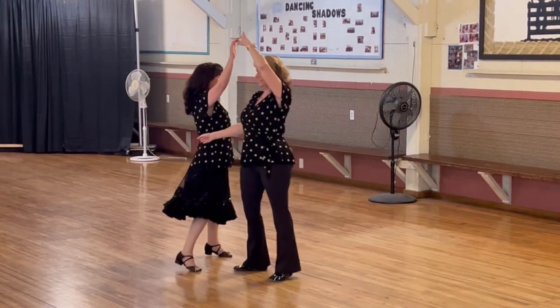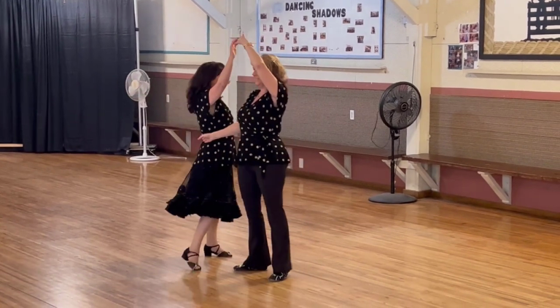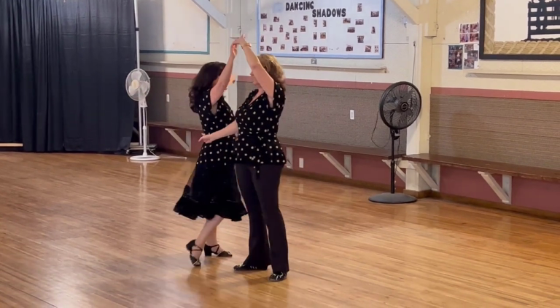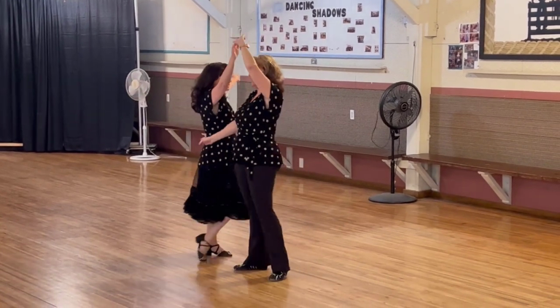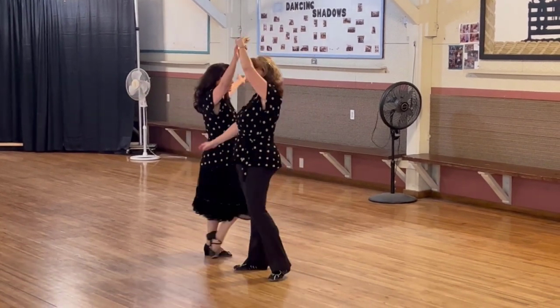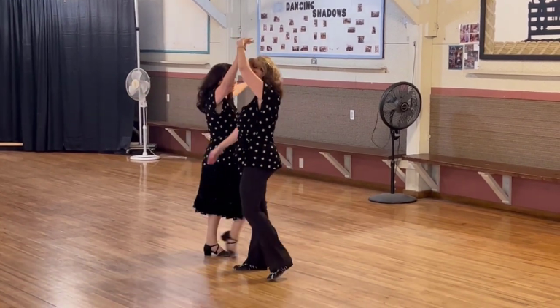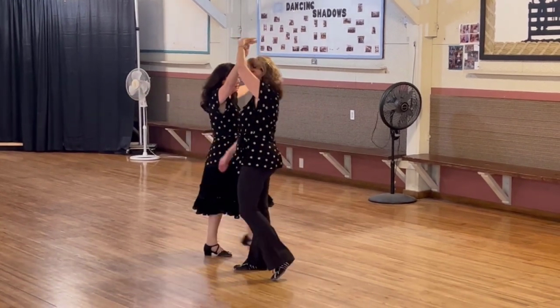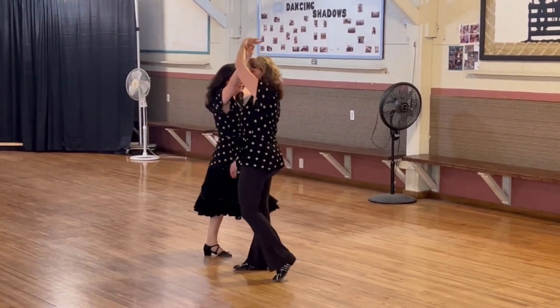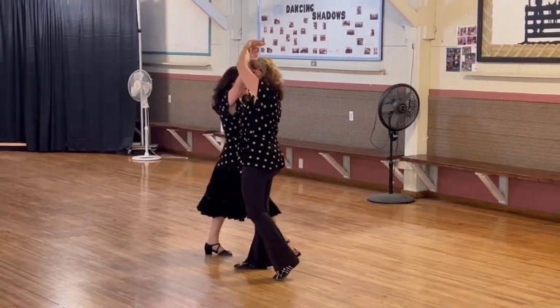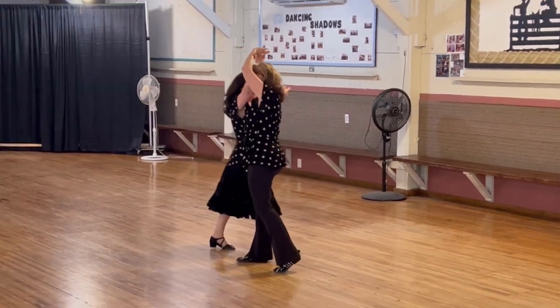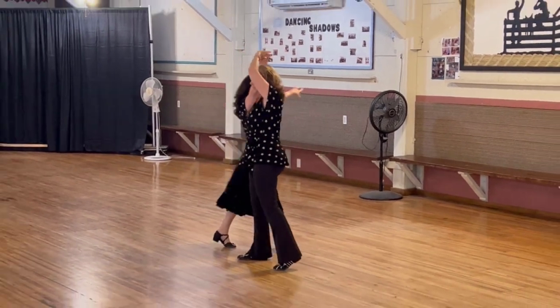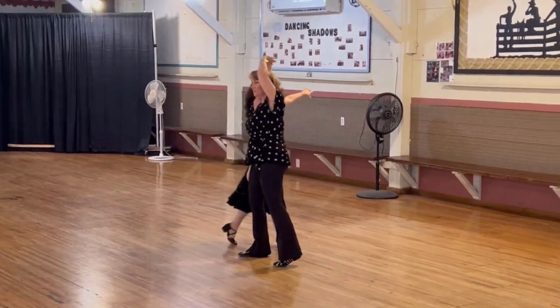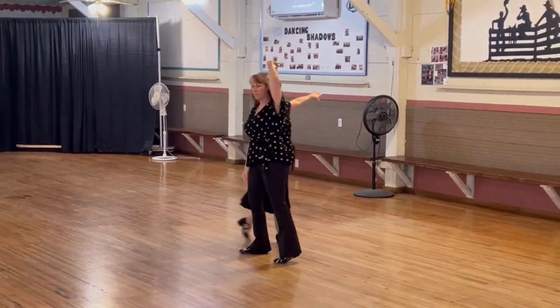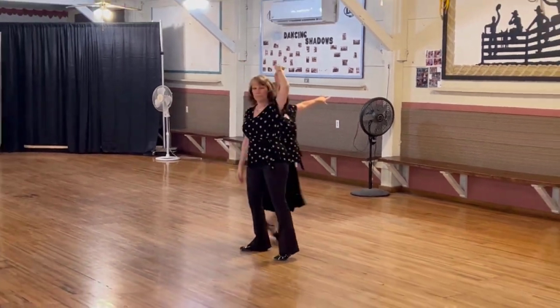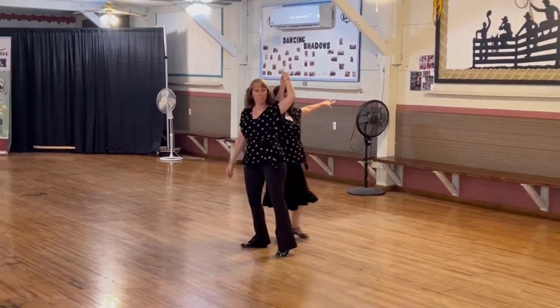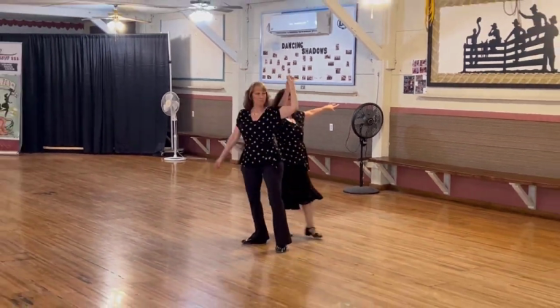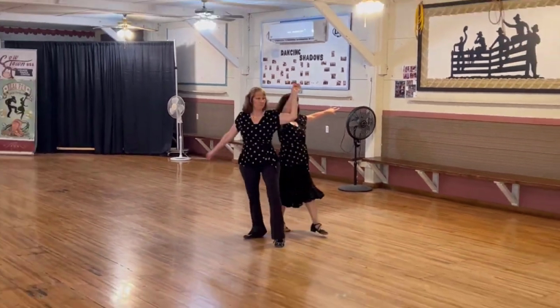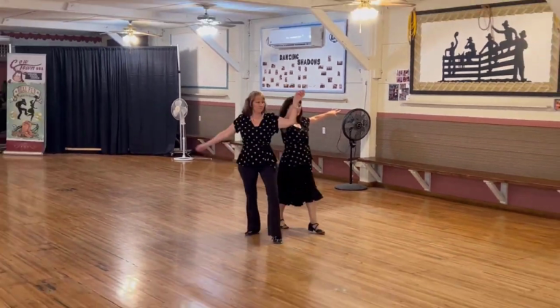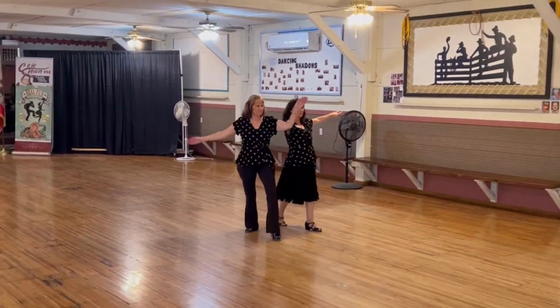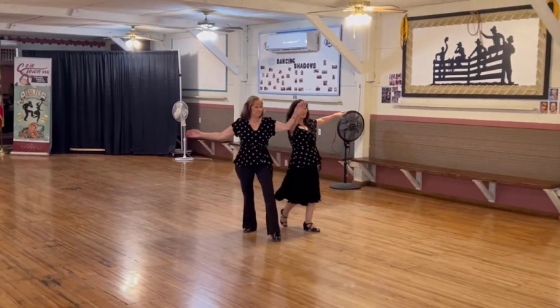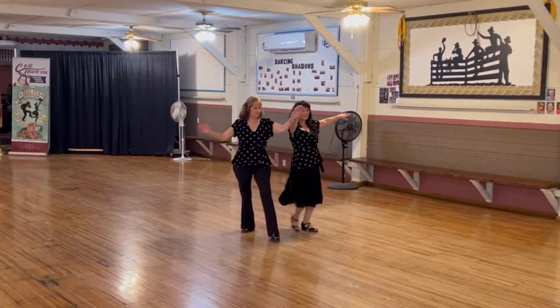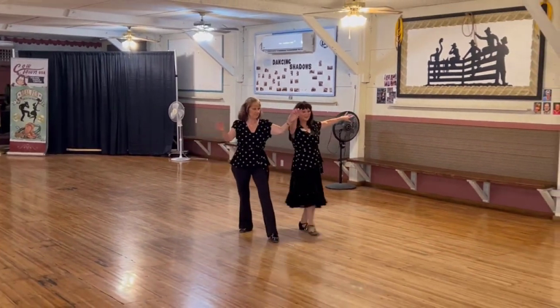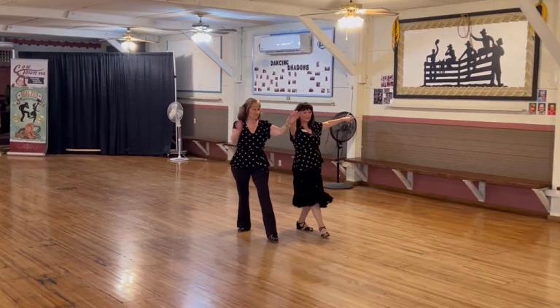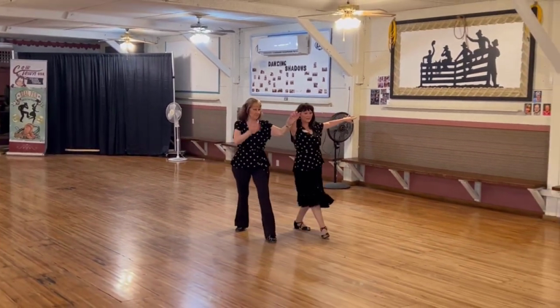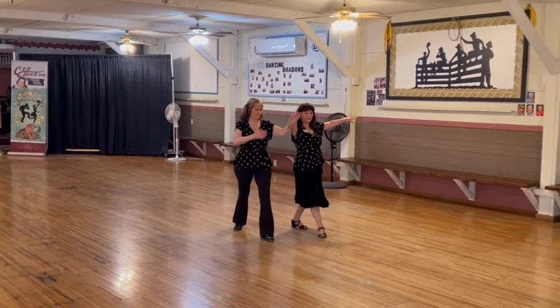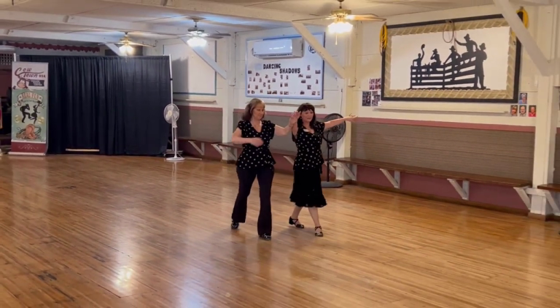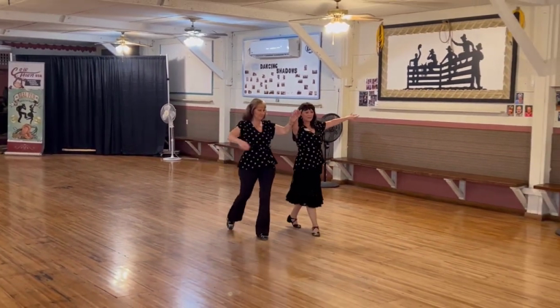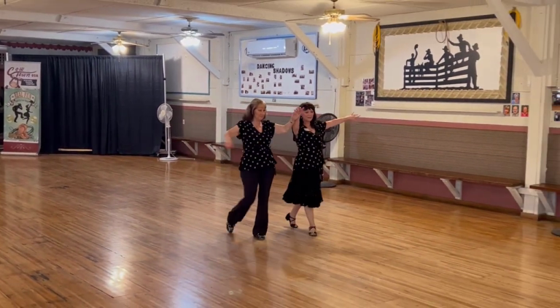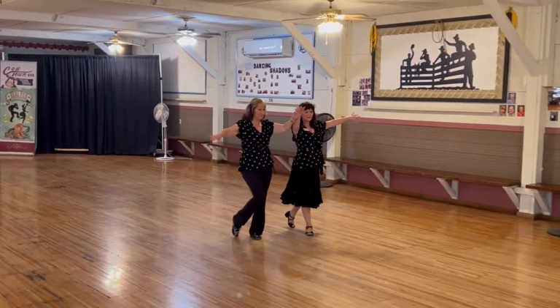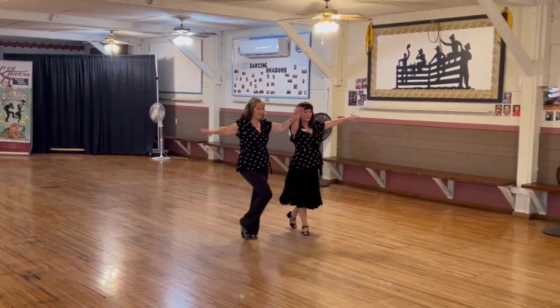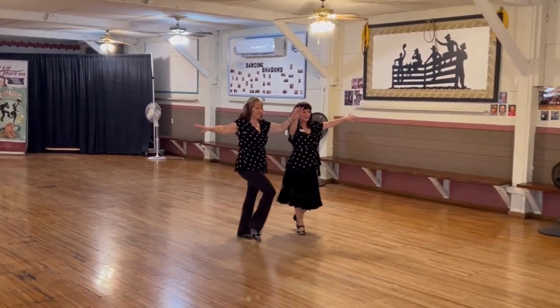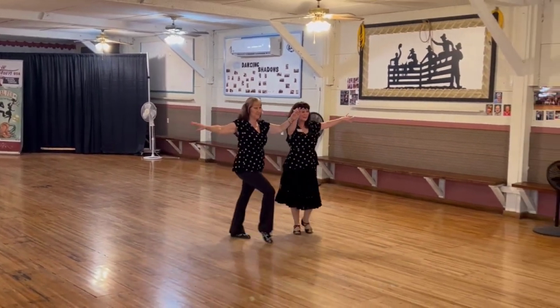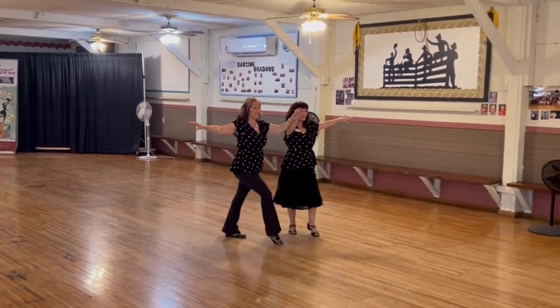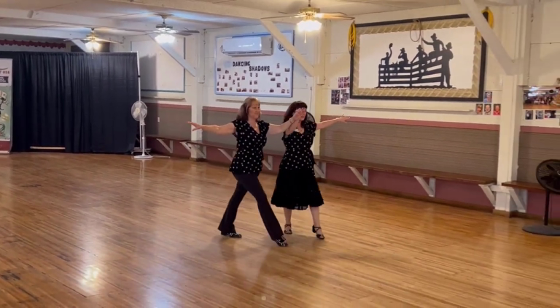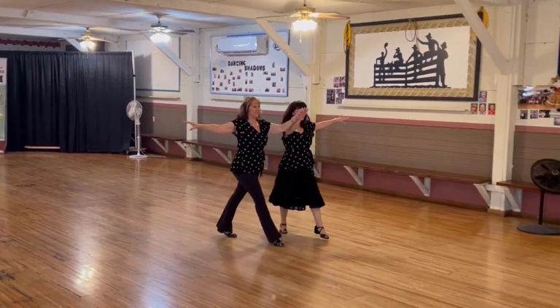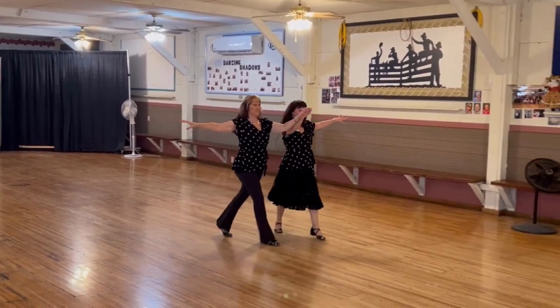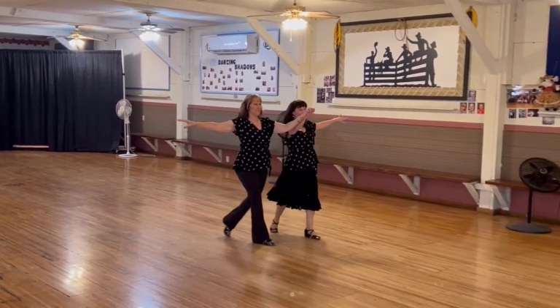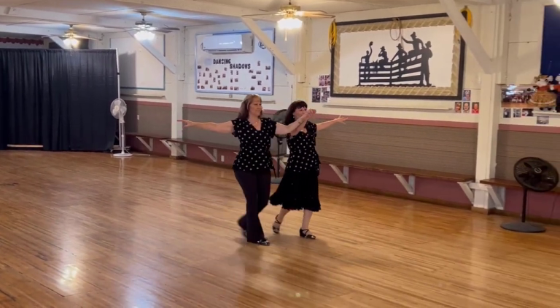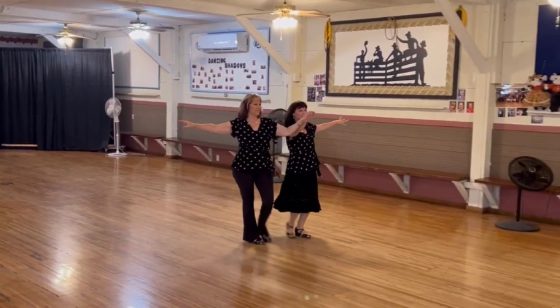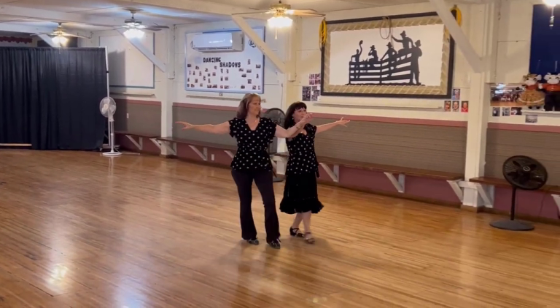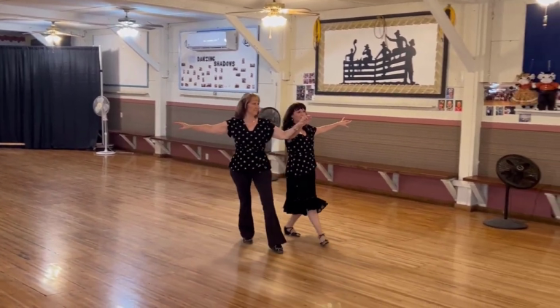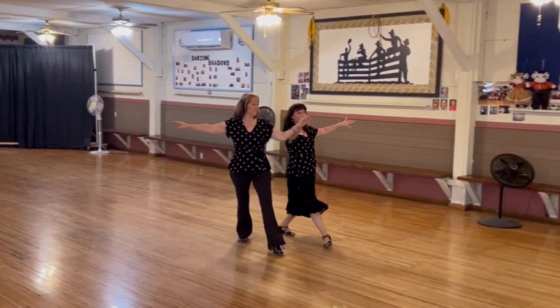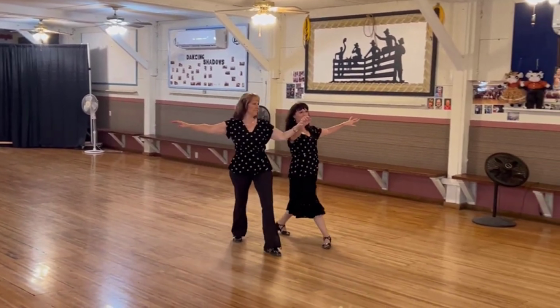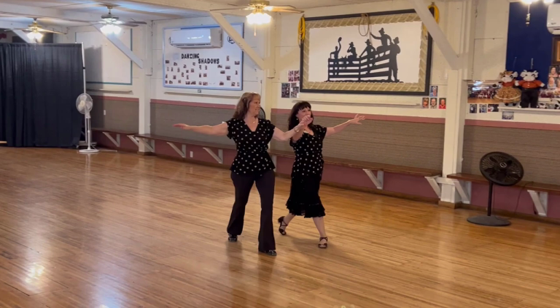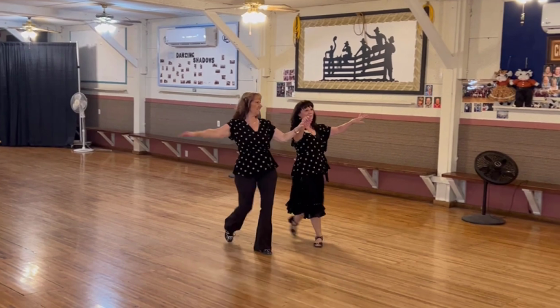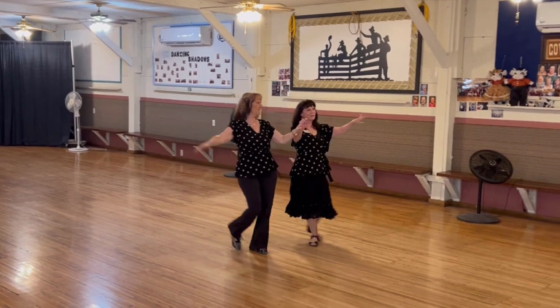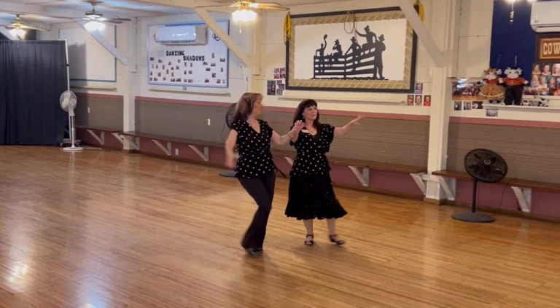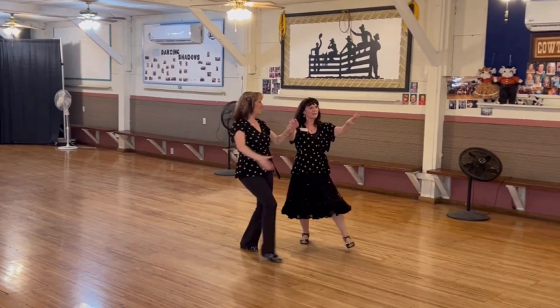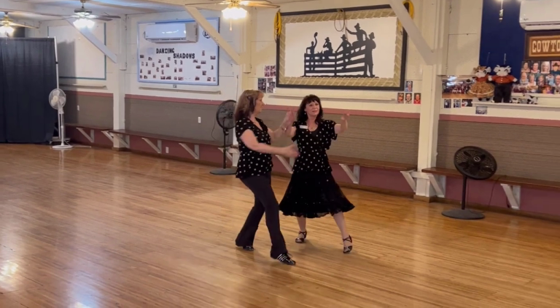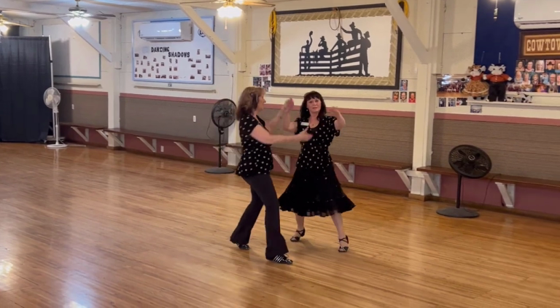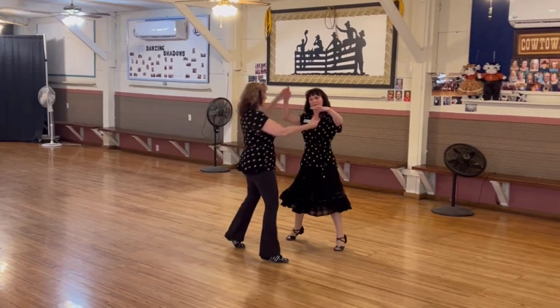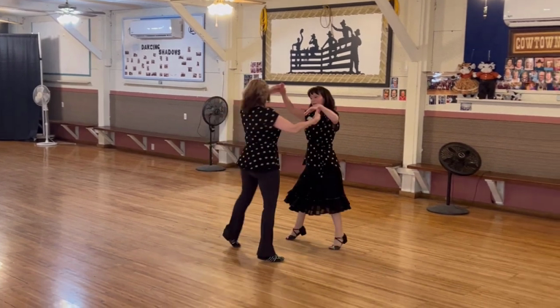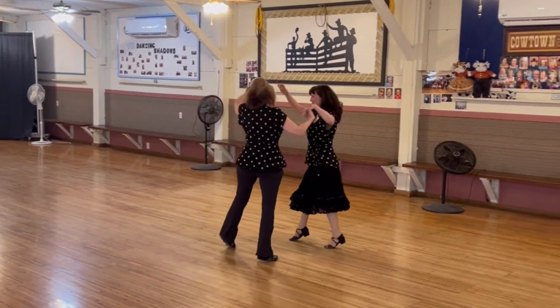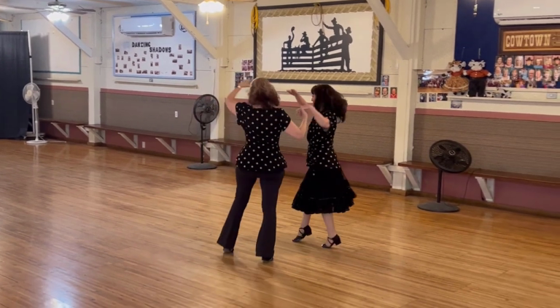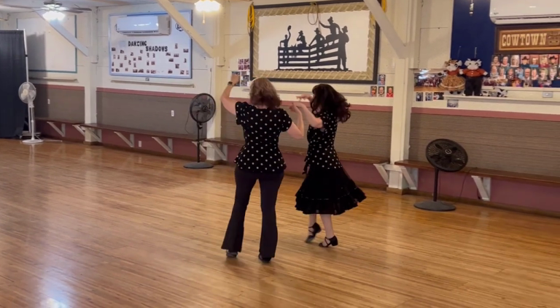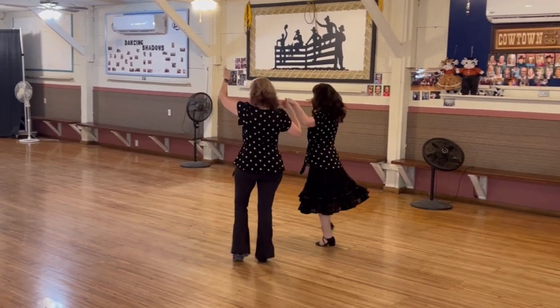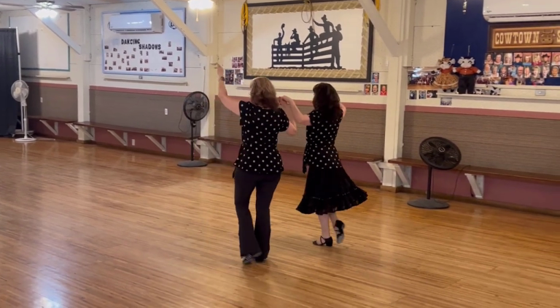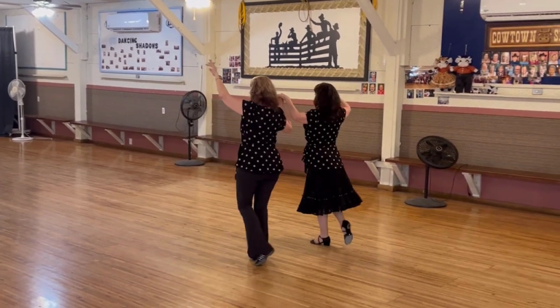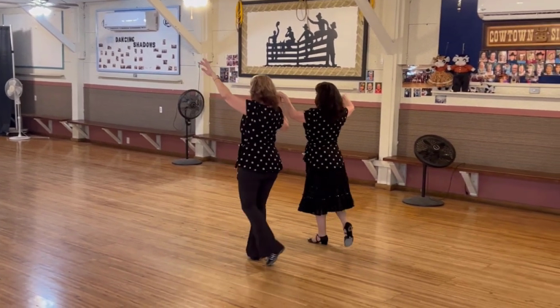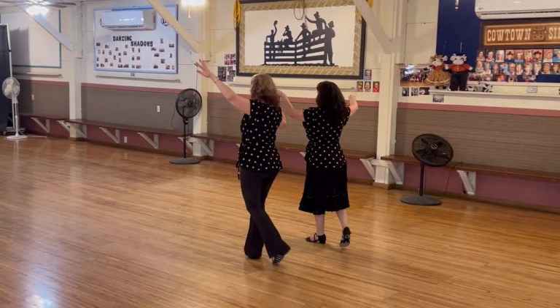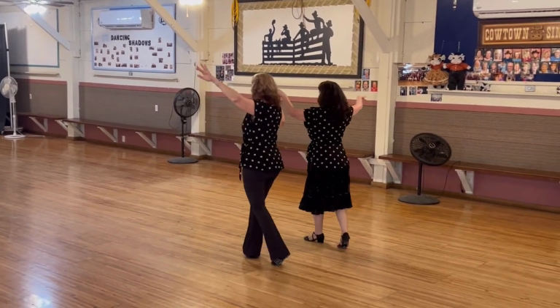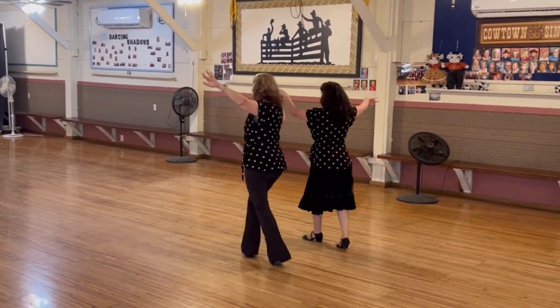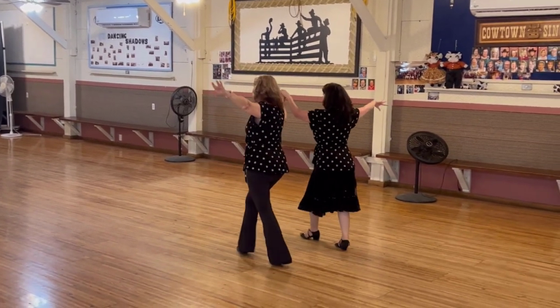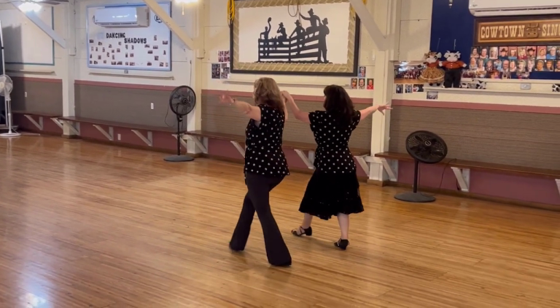Reverse. Bolero walk three. Hand to hand. Fence line.